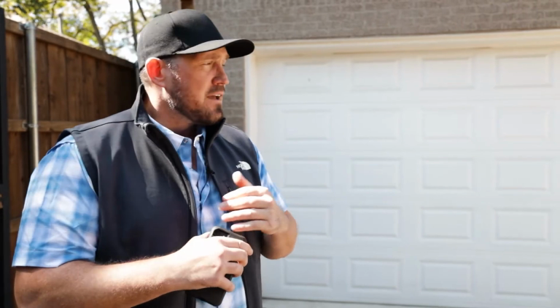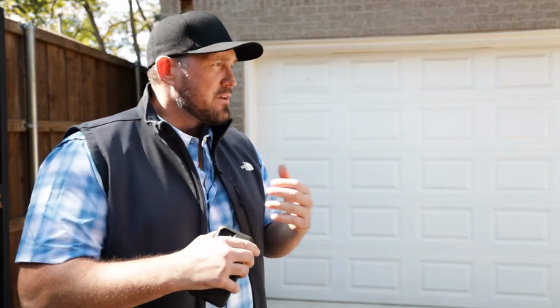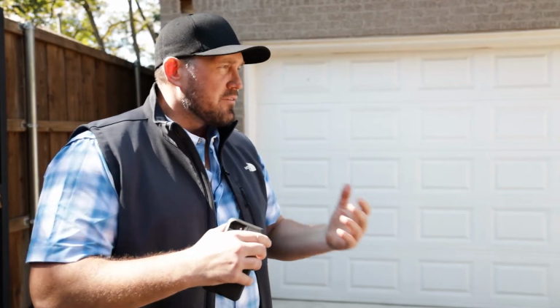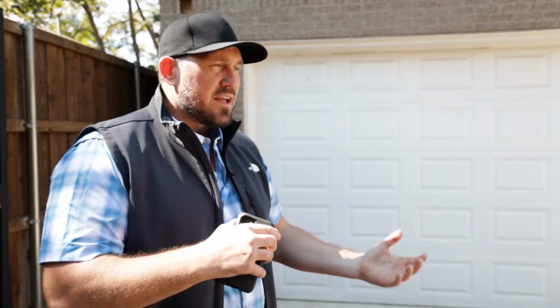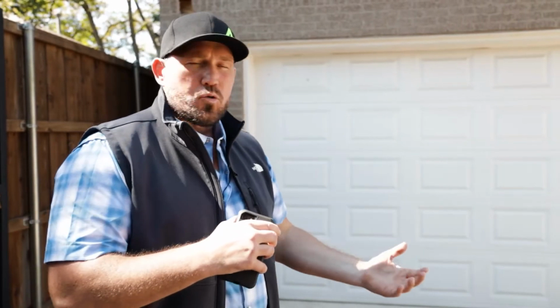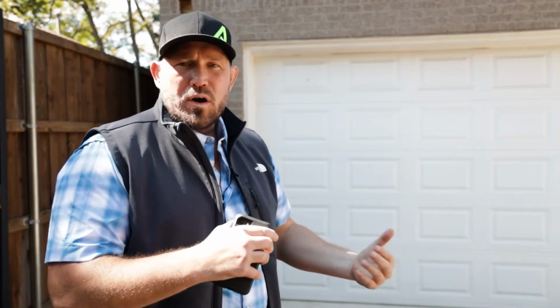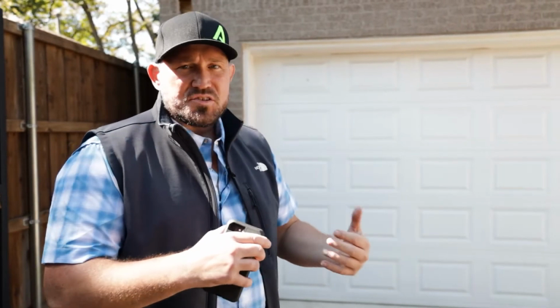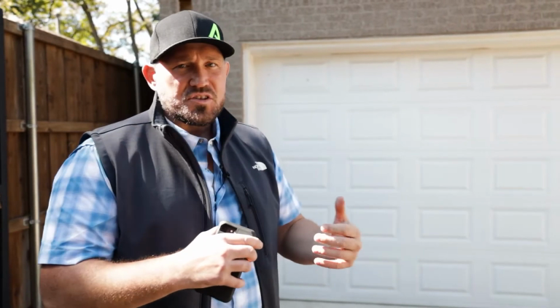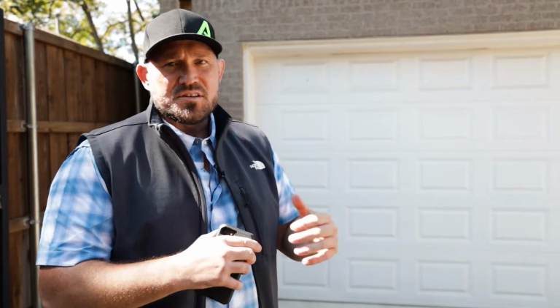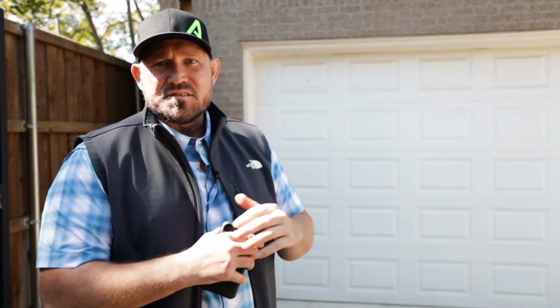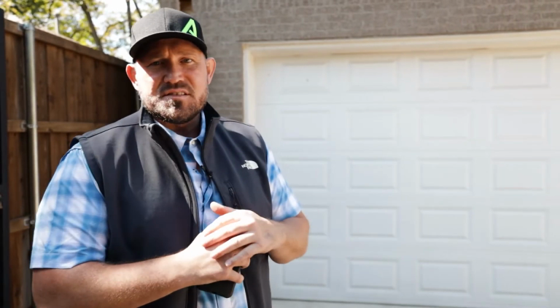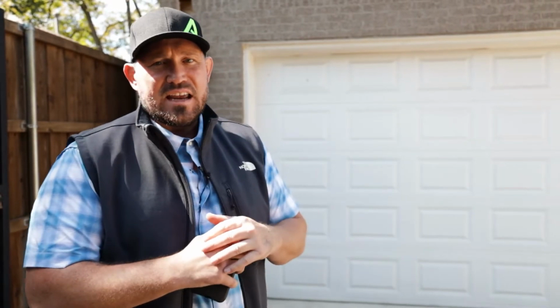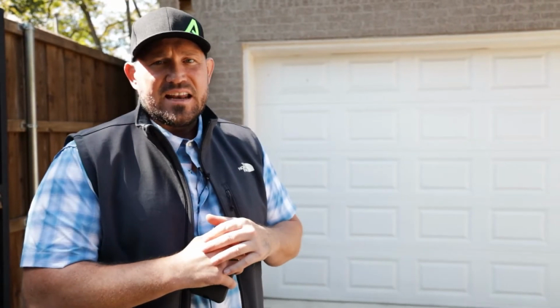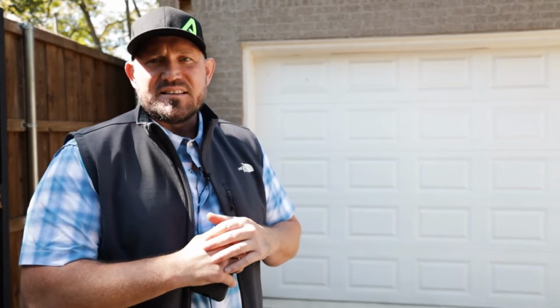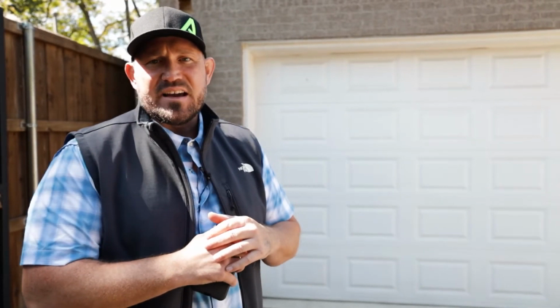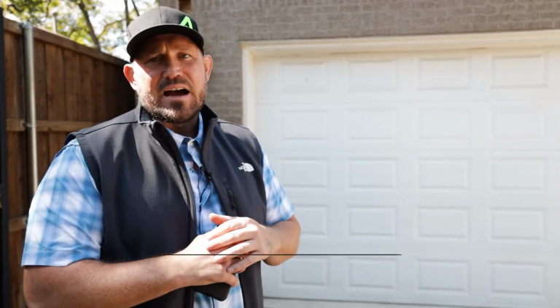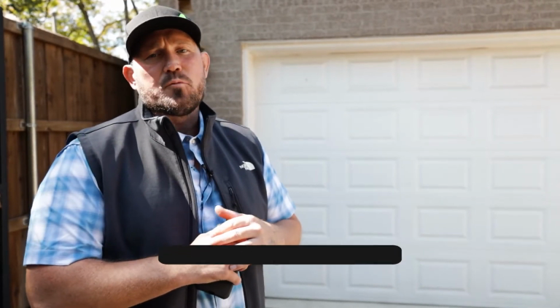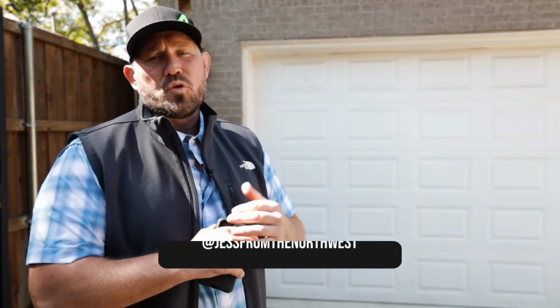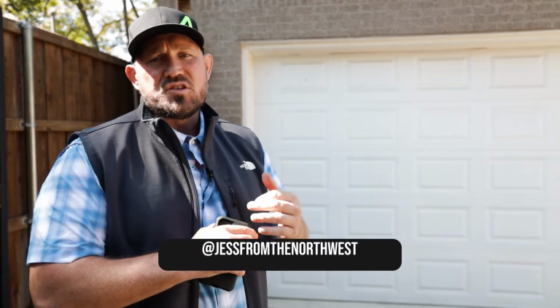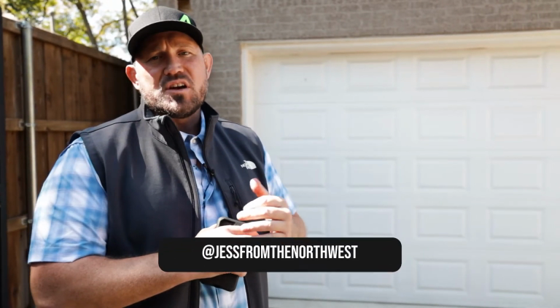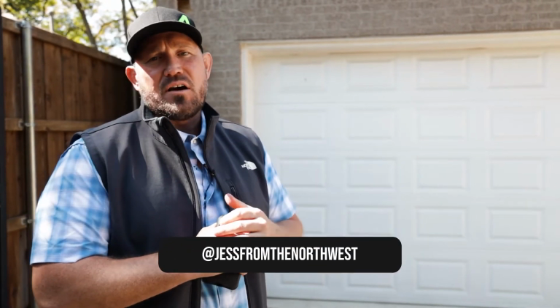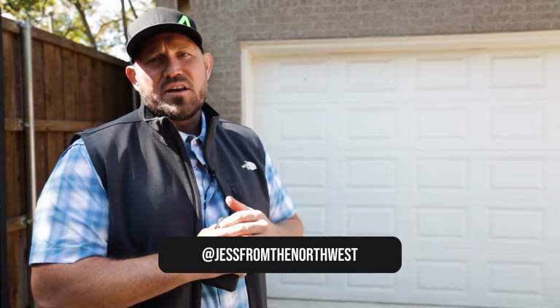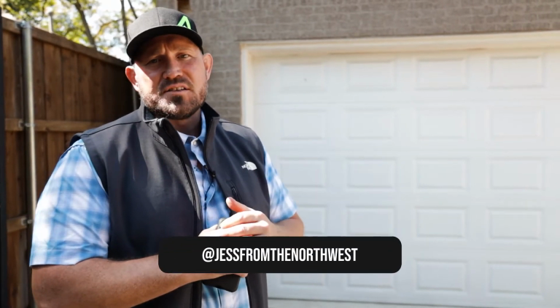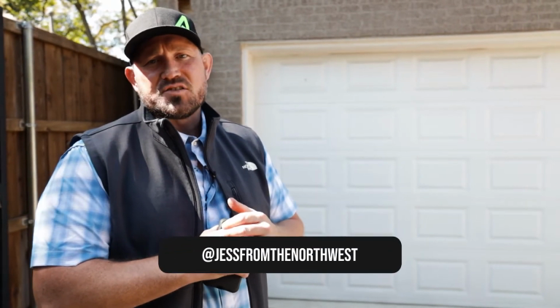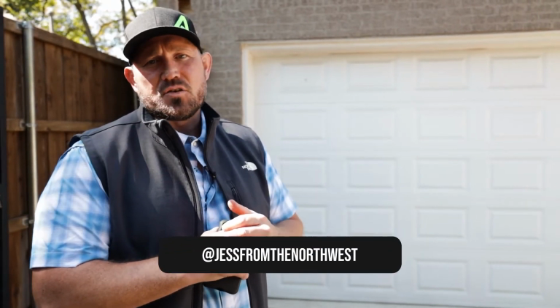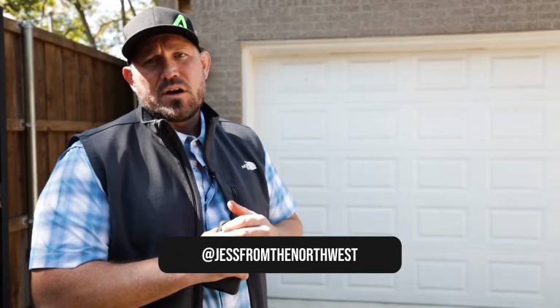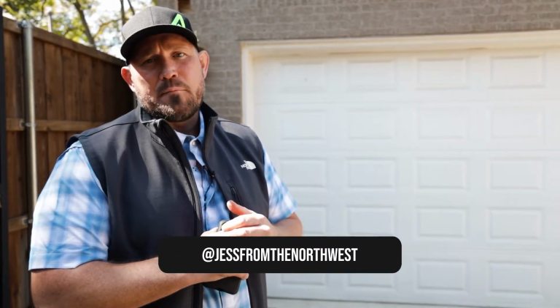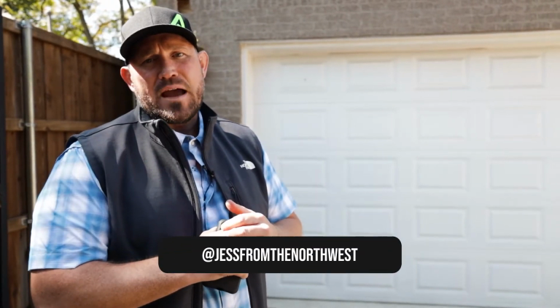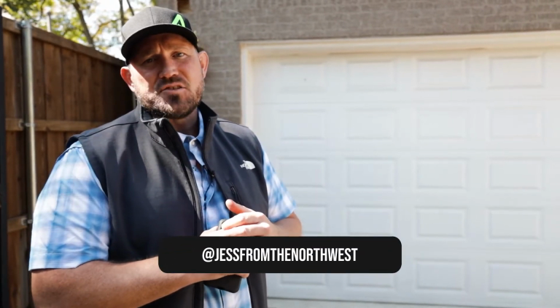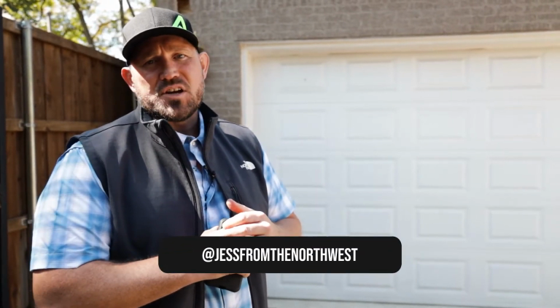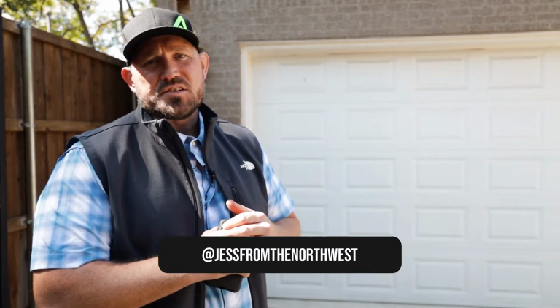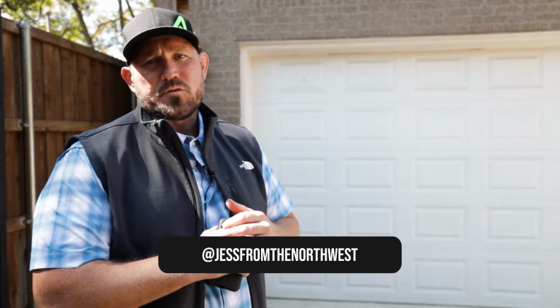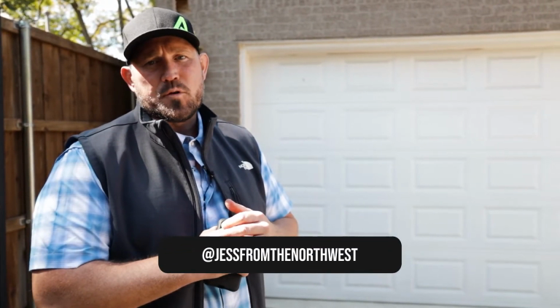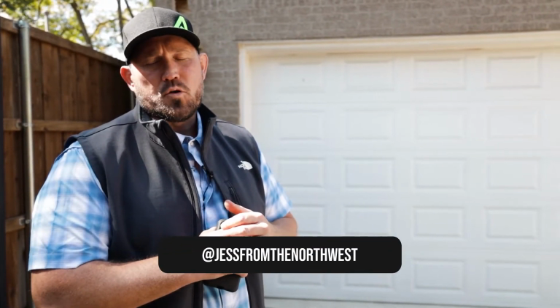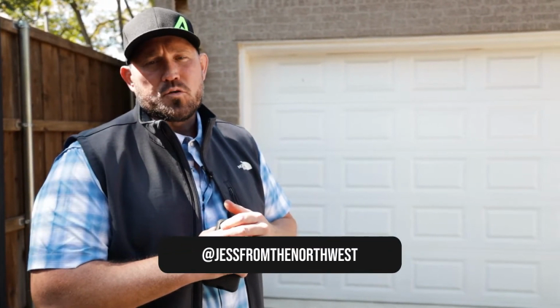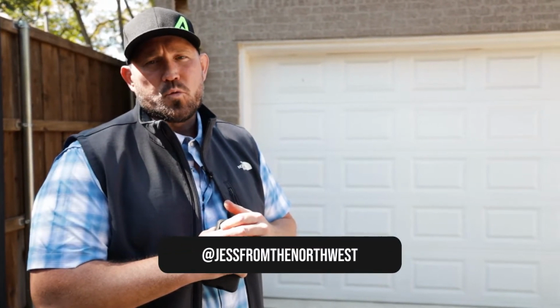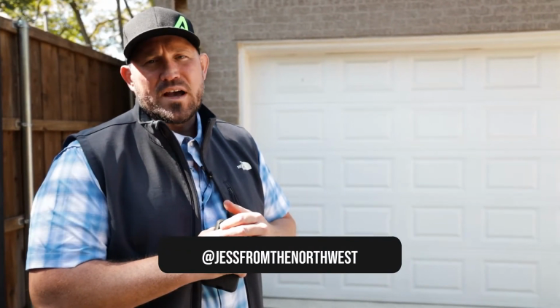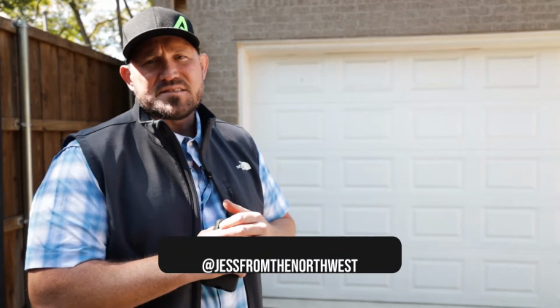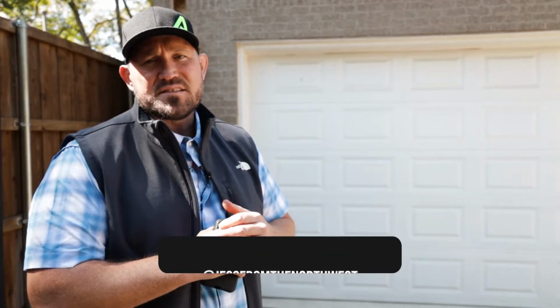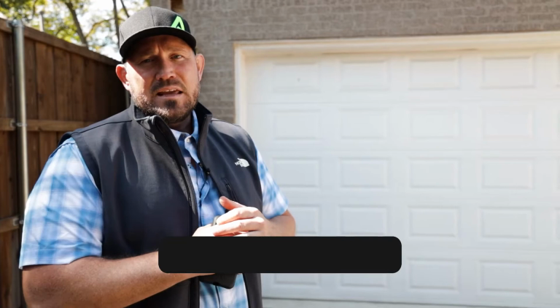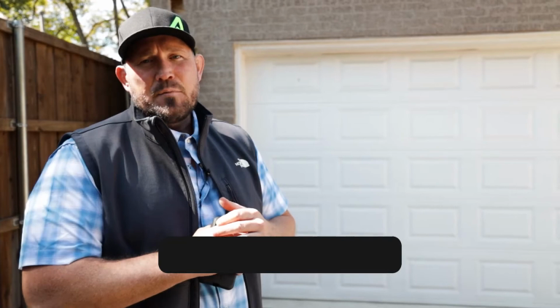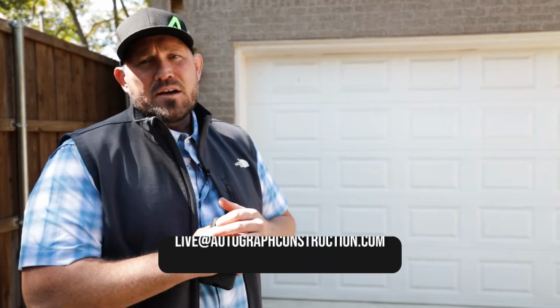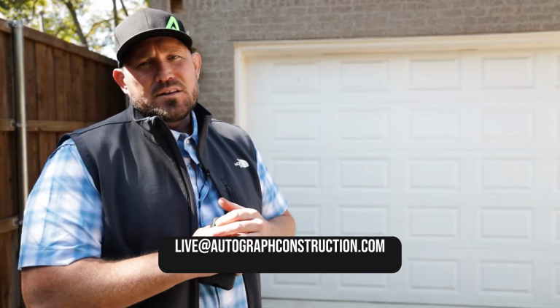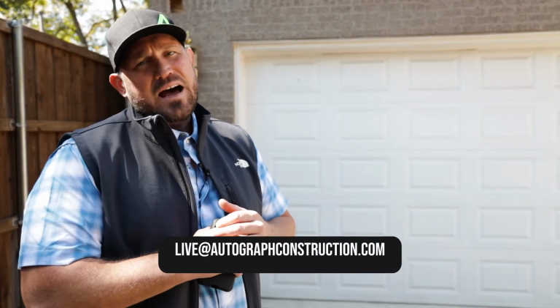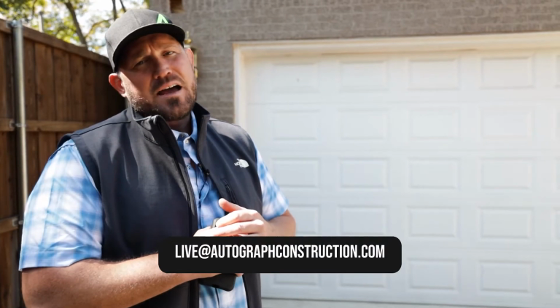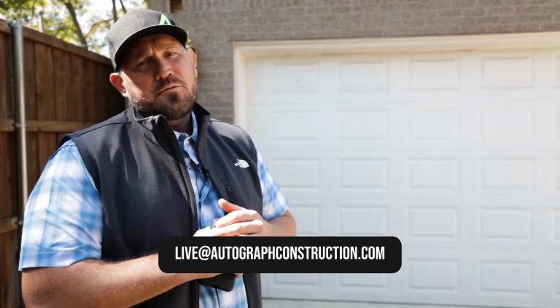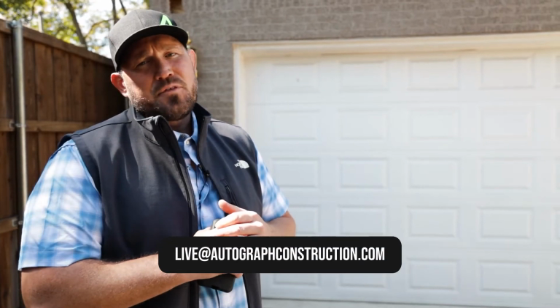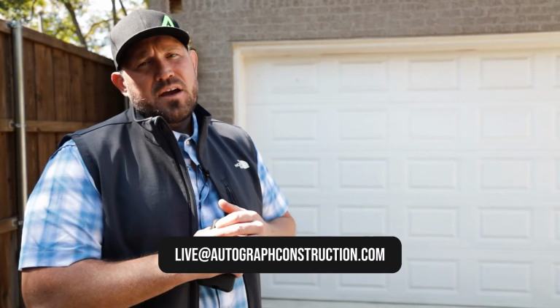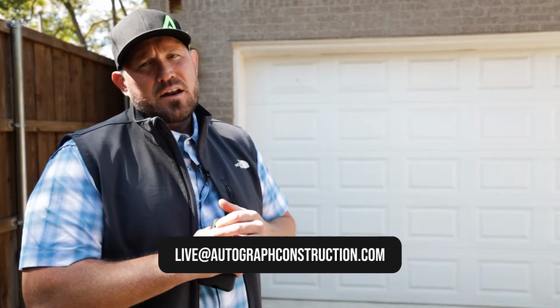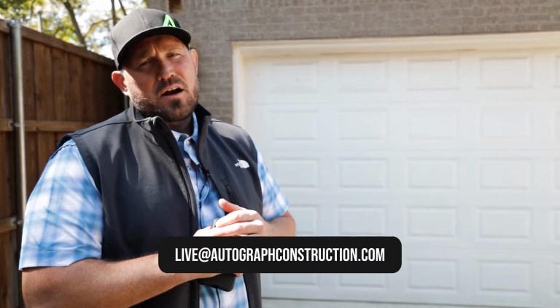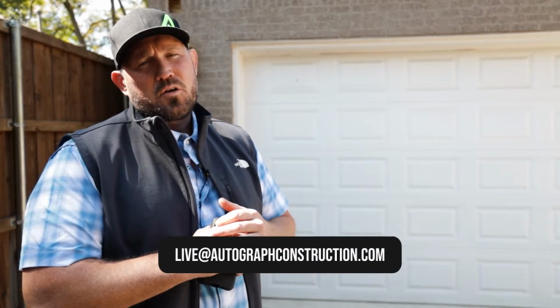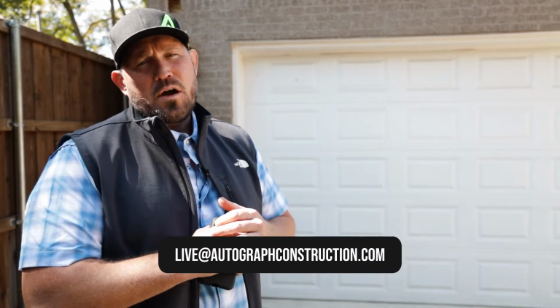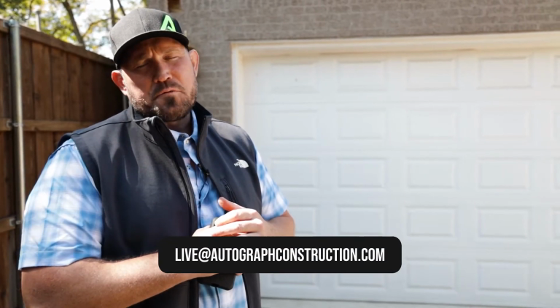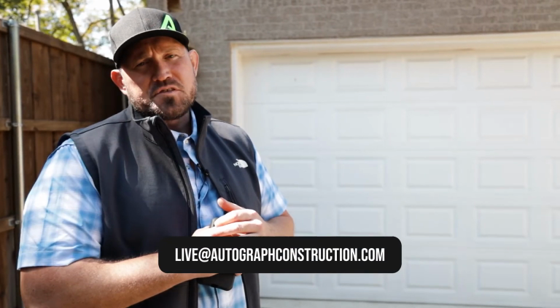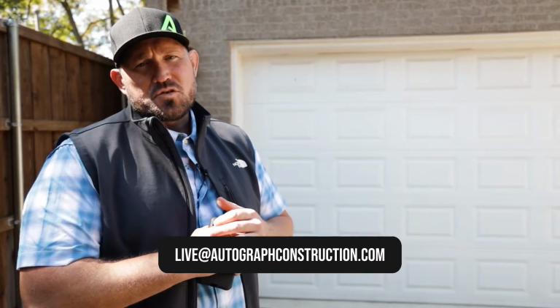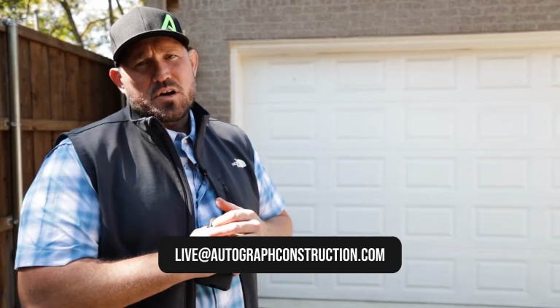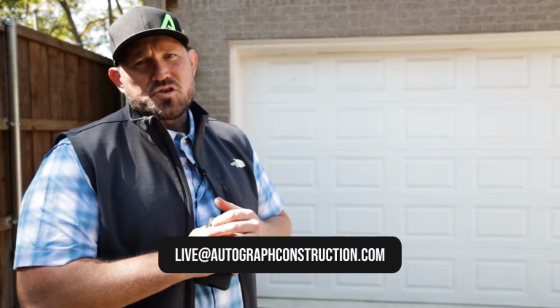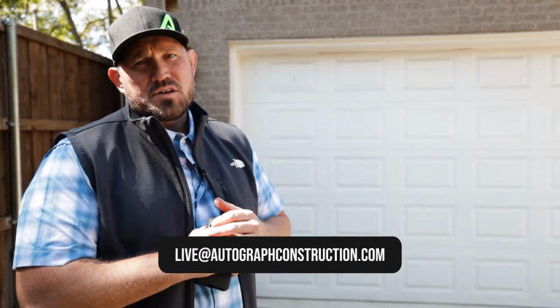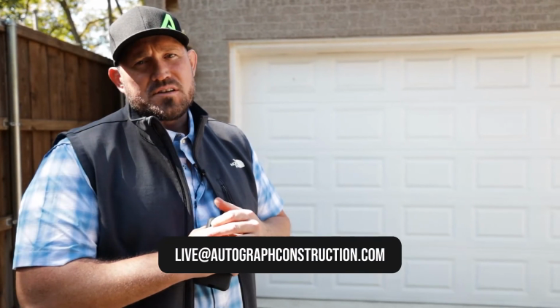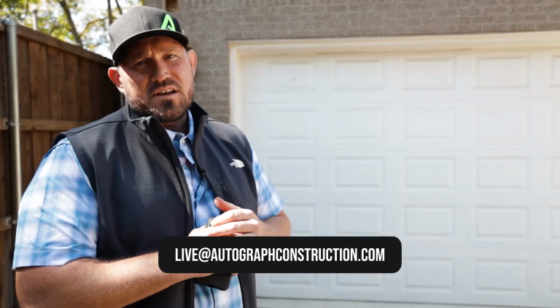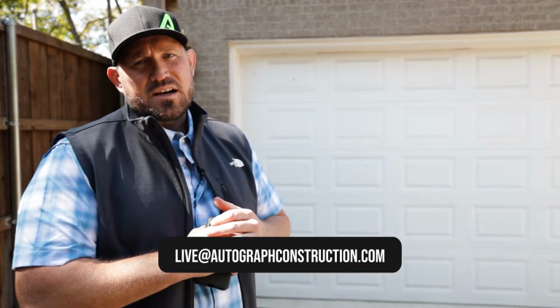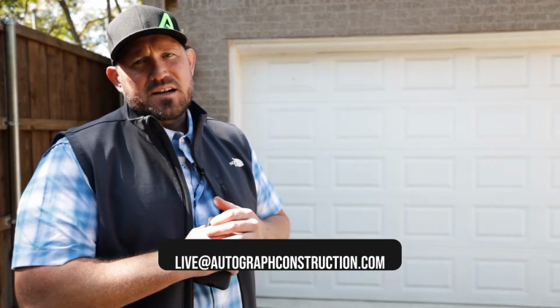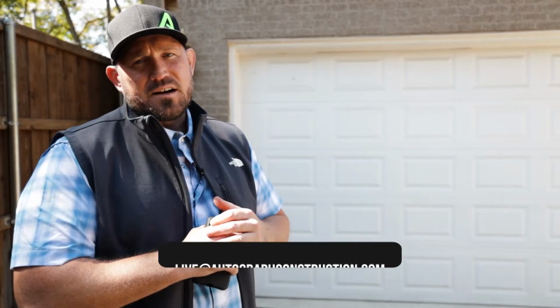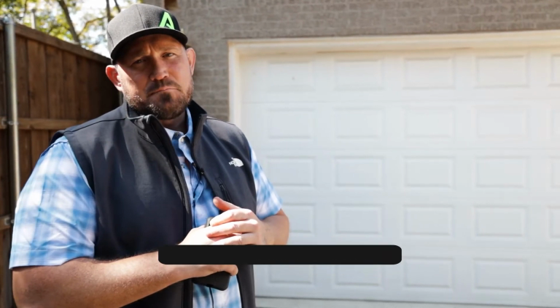If you have any questions, anytime, reach out — Instagram at Jess from the Northwest, or email at live@AutographConstruction.com.